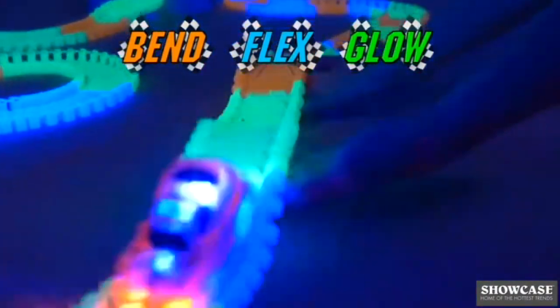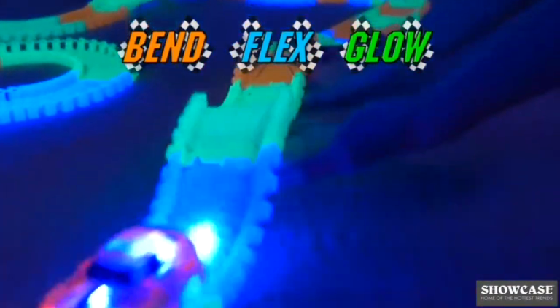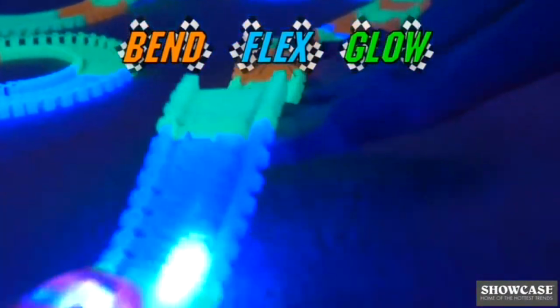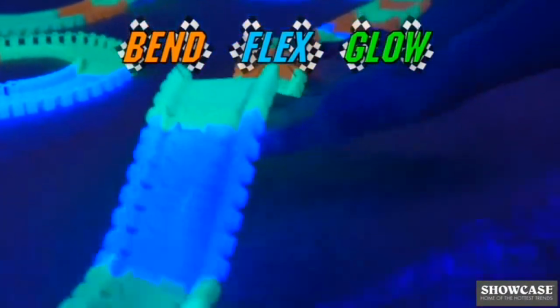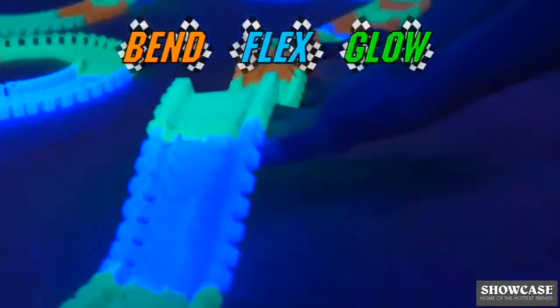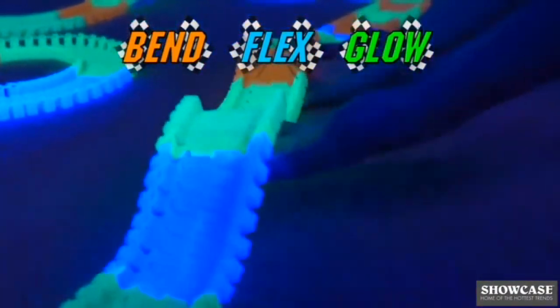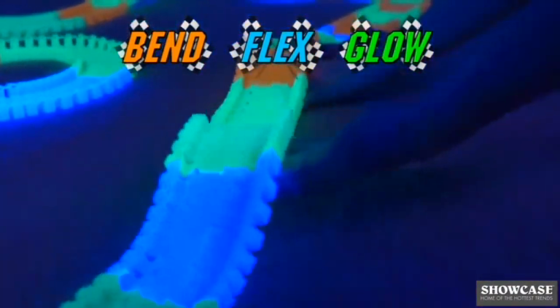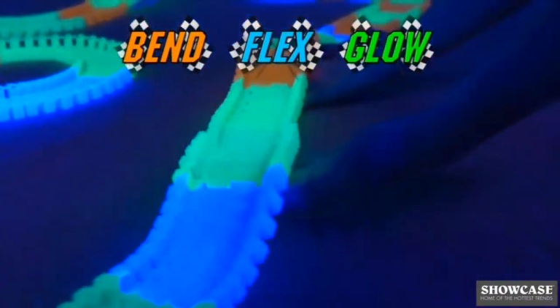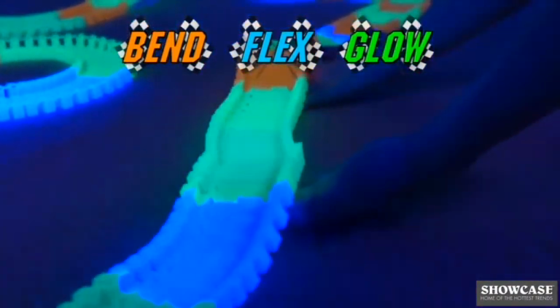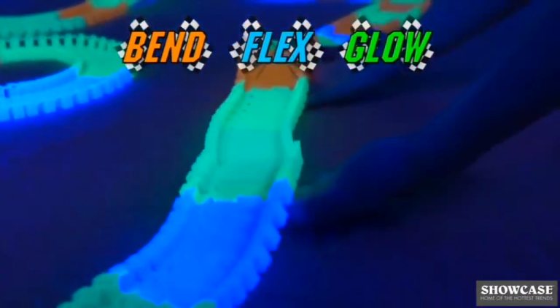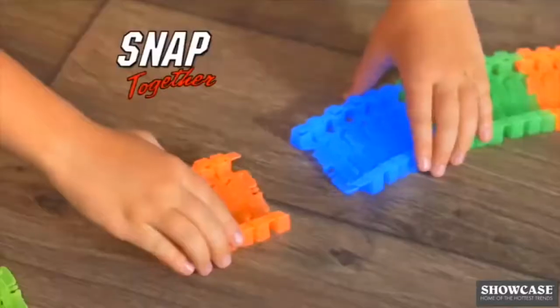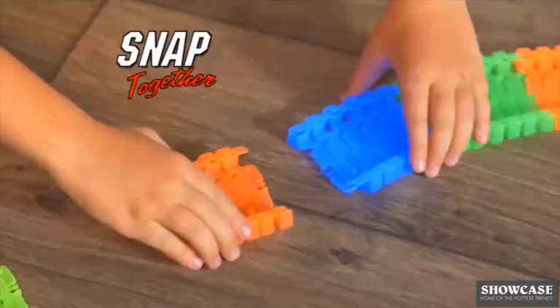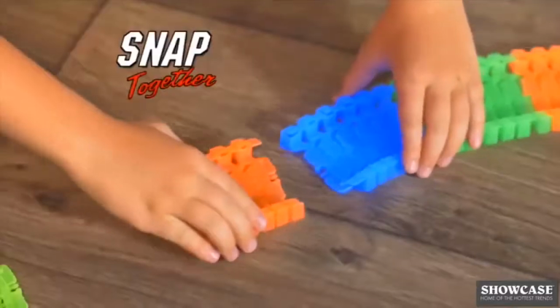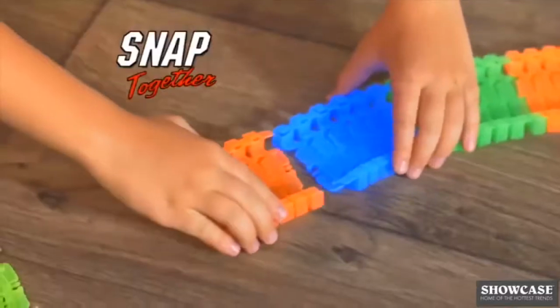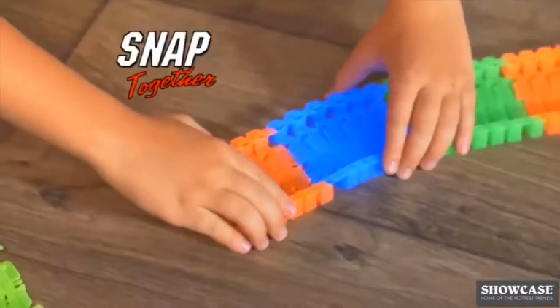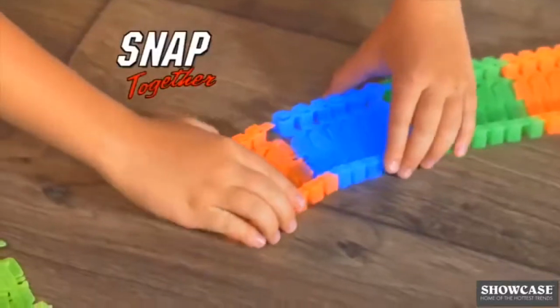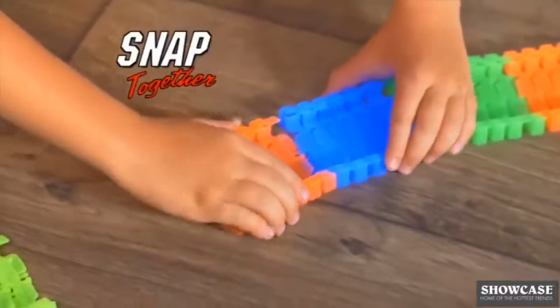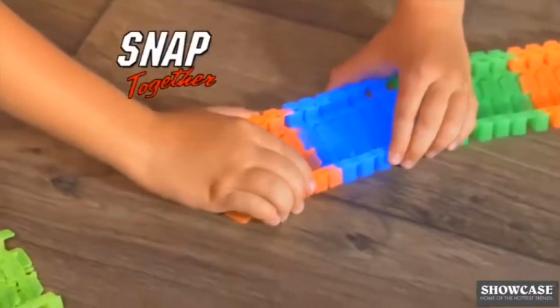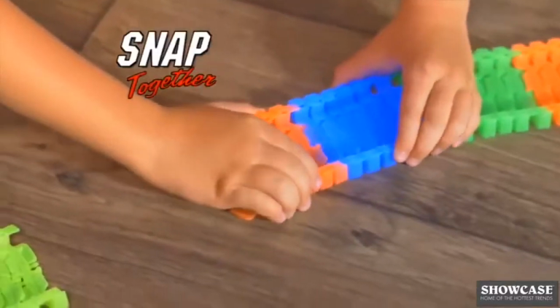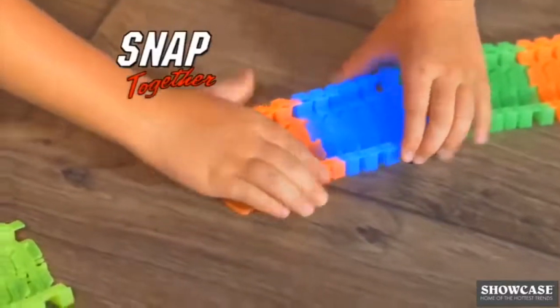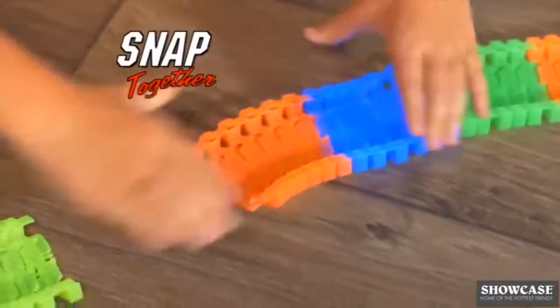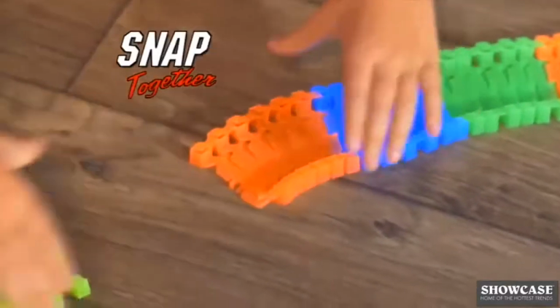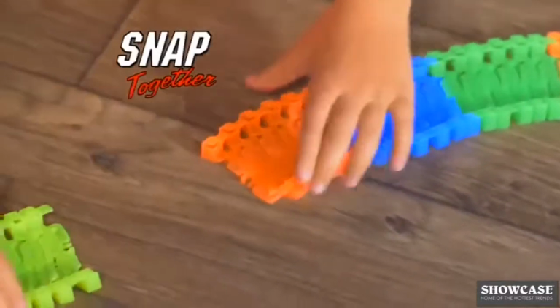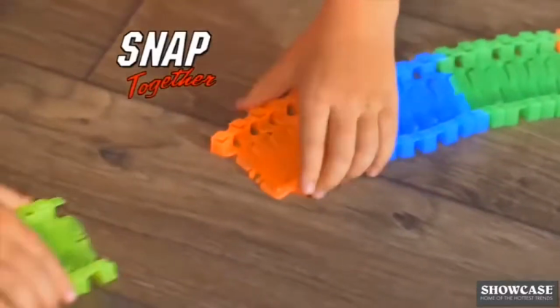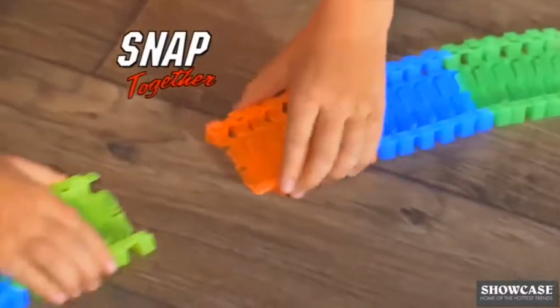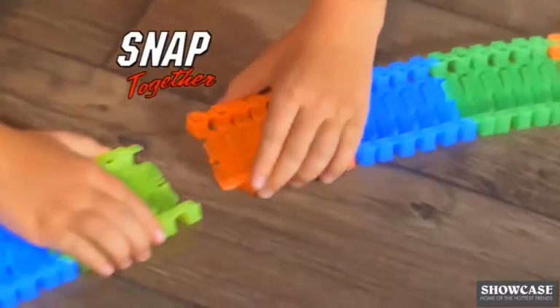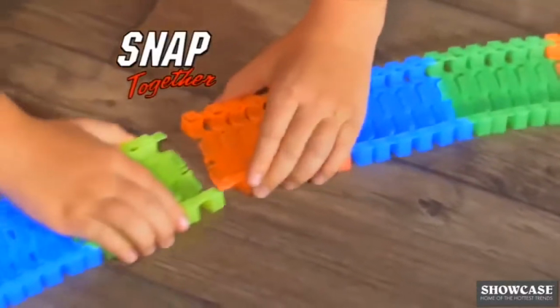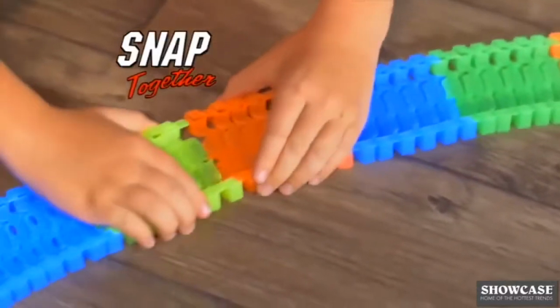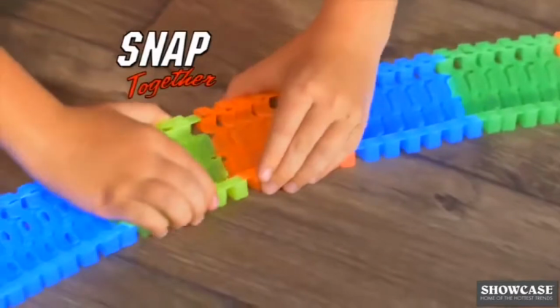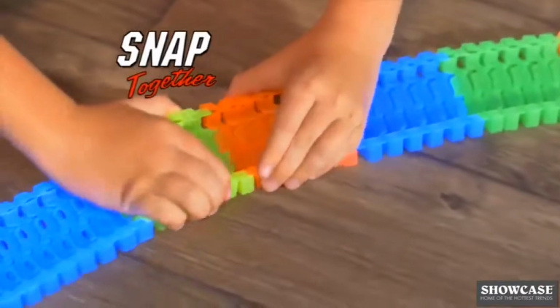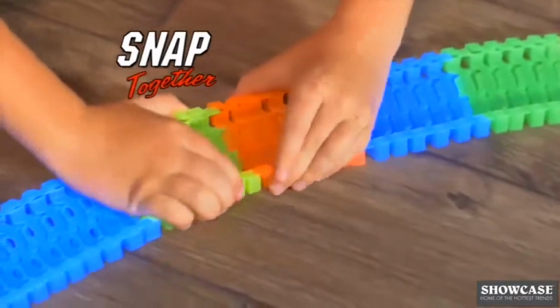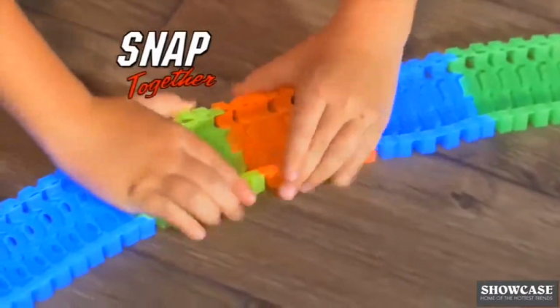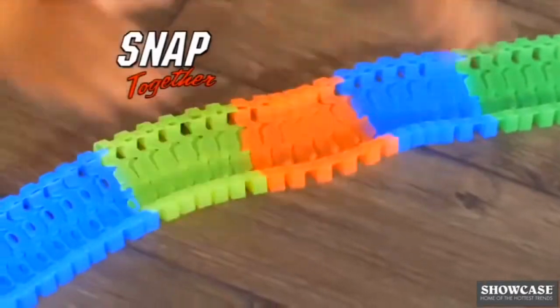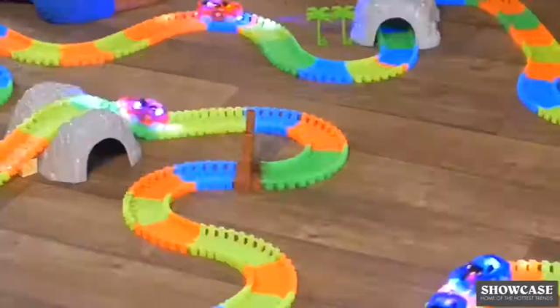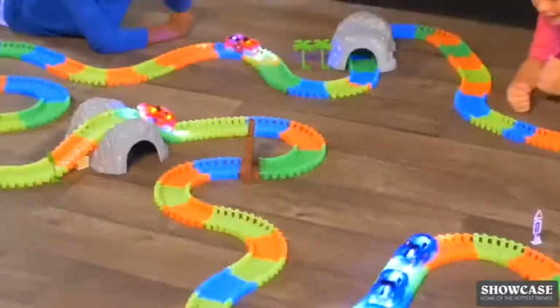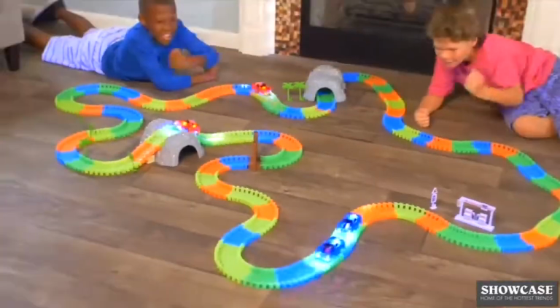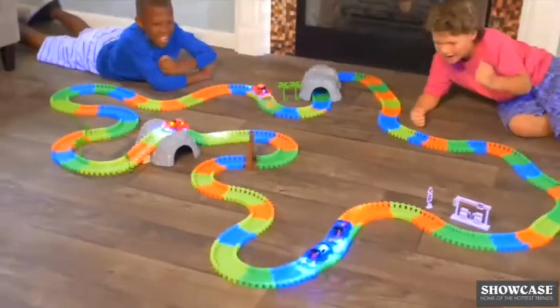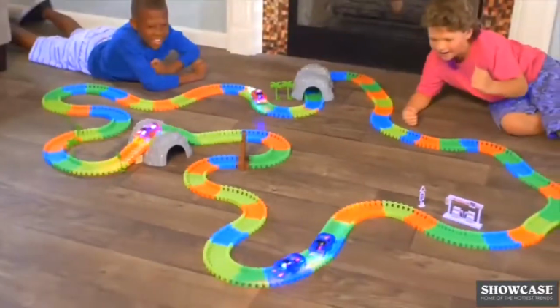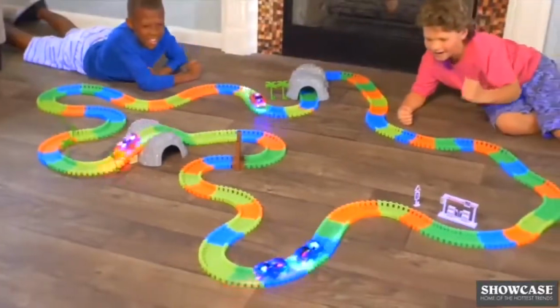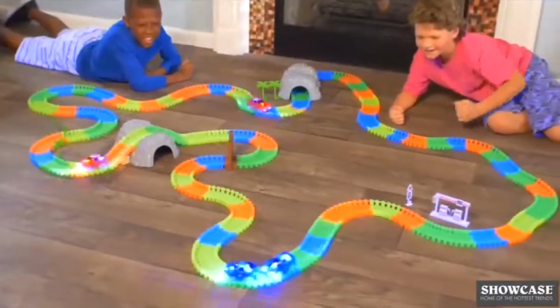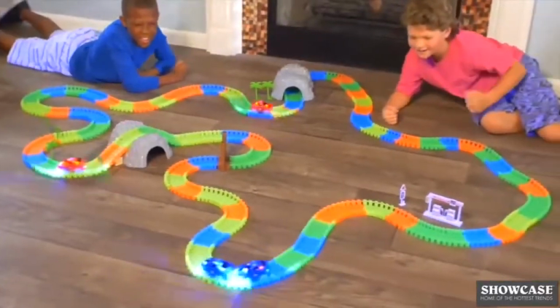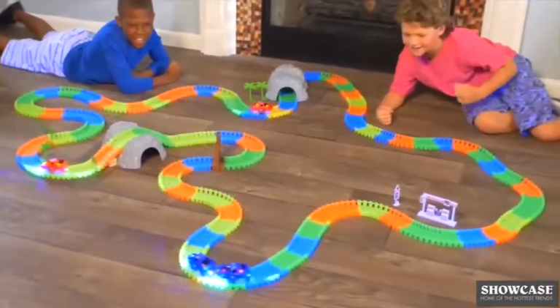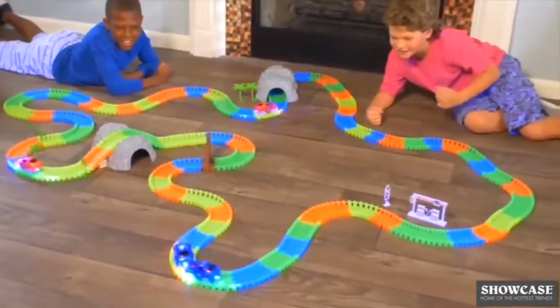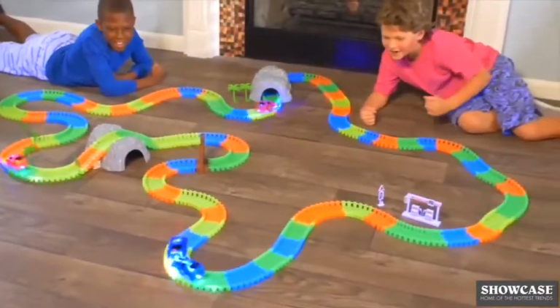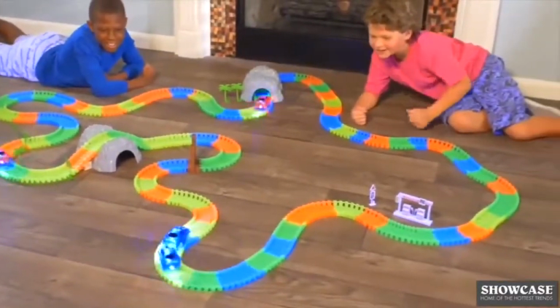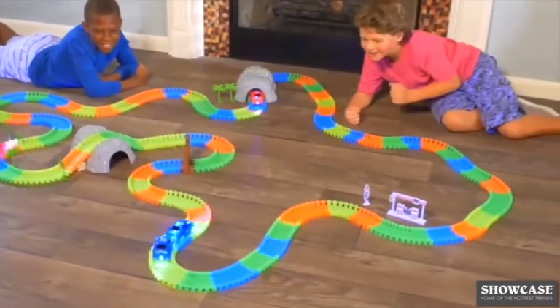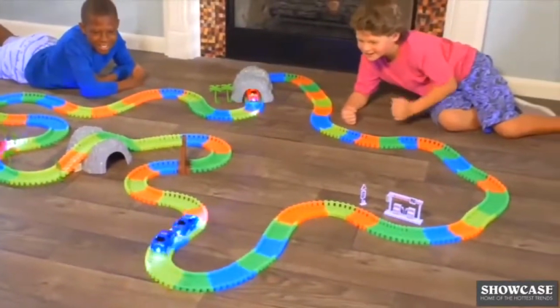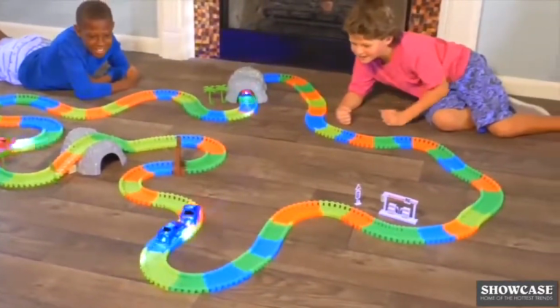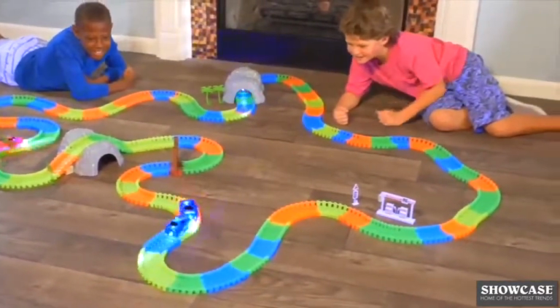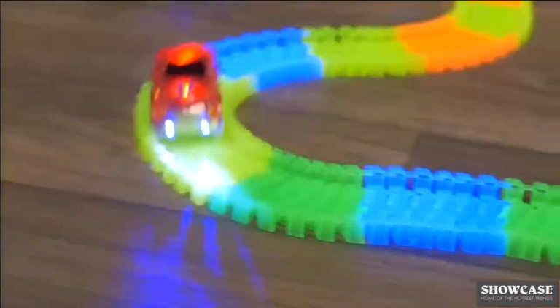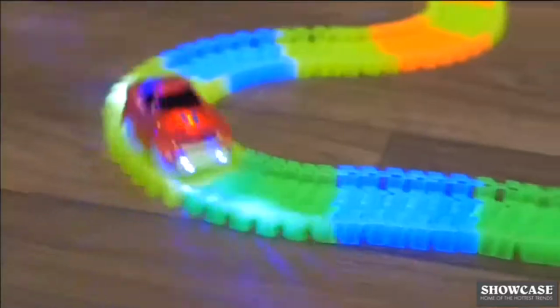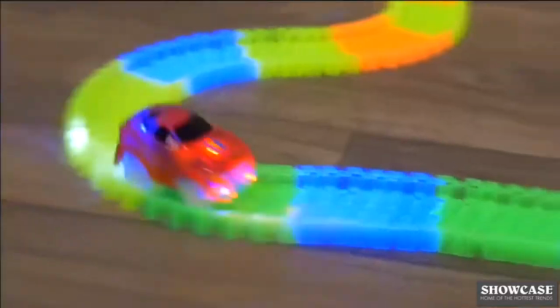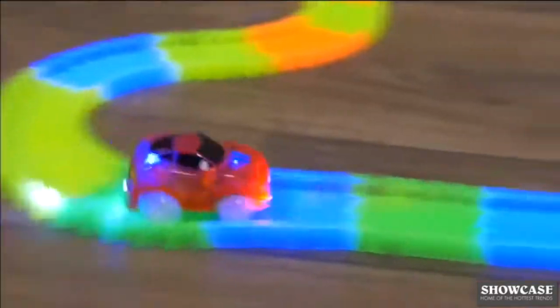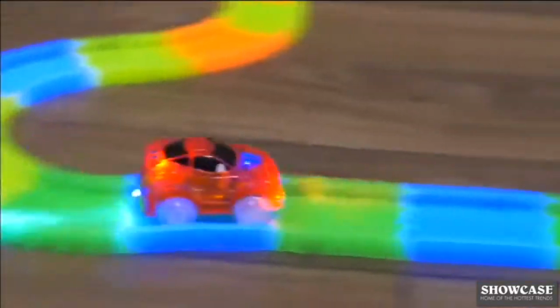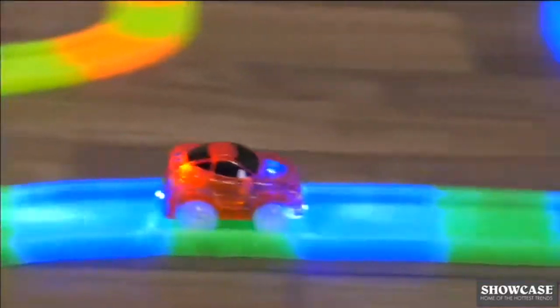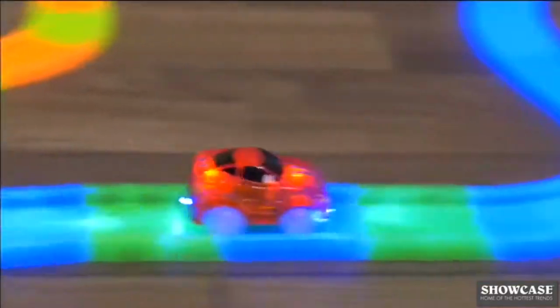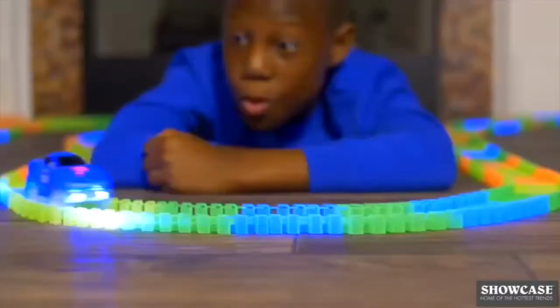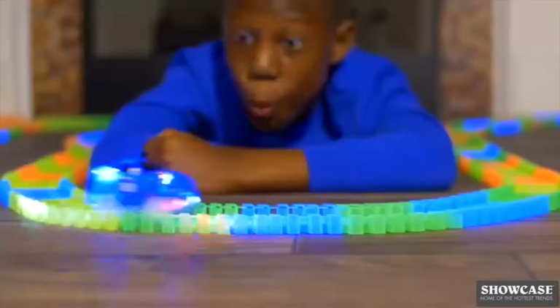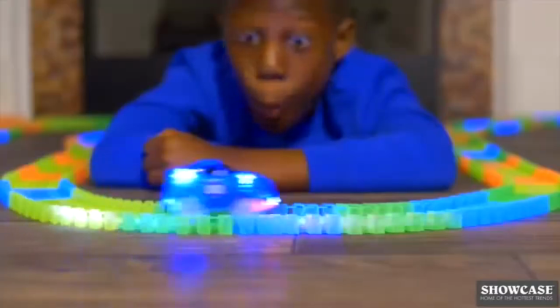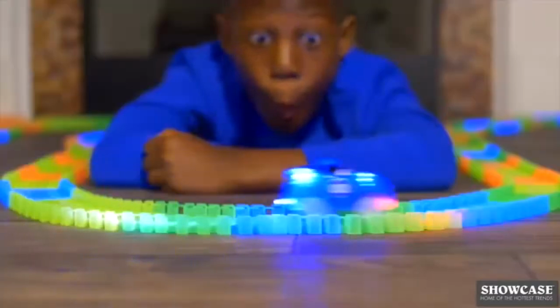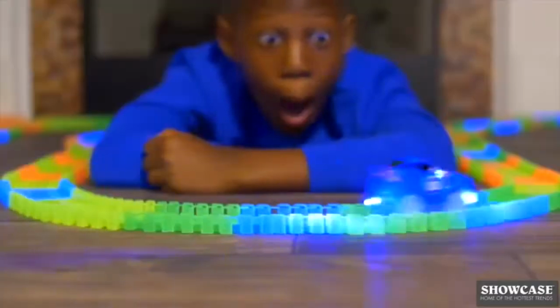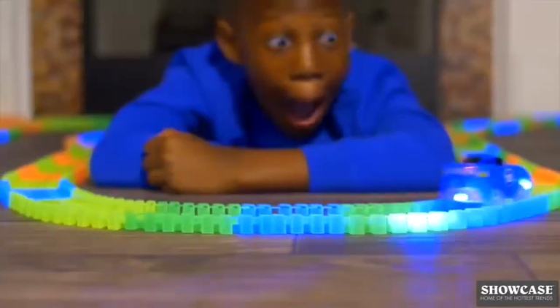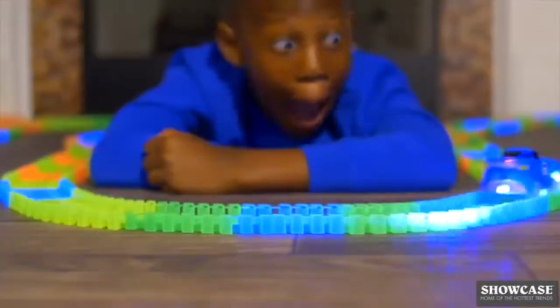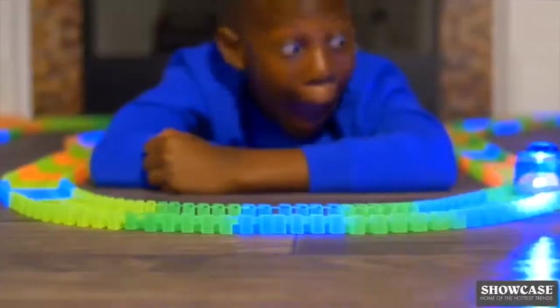It's easy. Just snap any track pieces together and in seconds you've got a customized speedway to zip down and whip around.